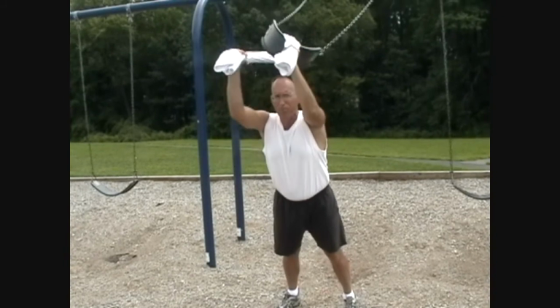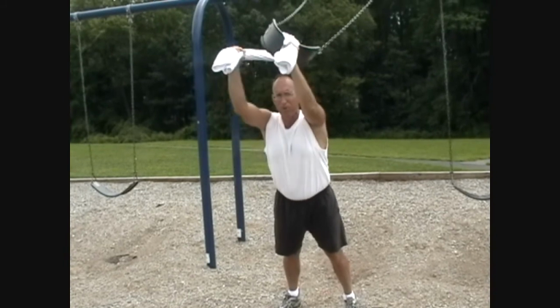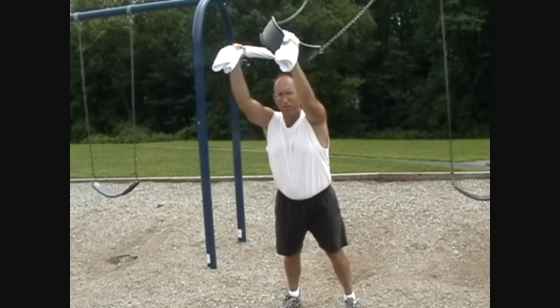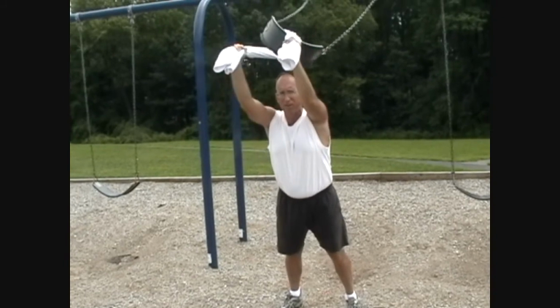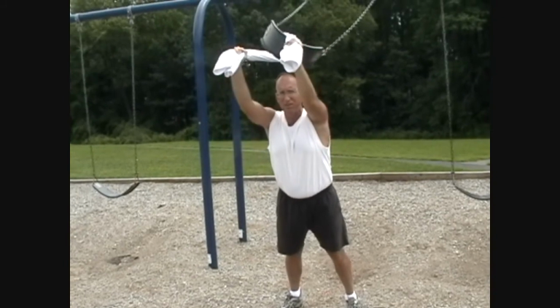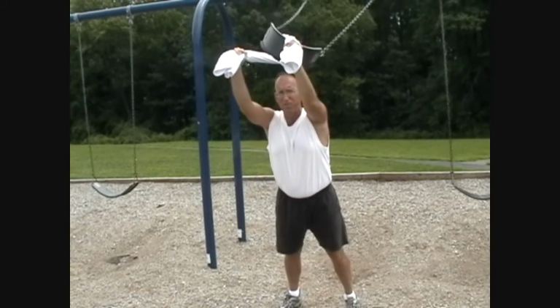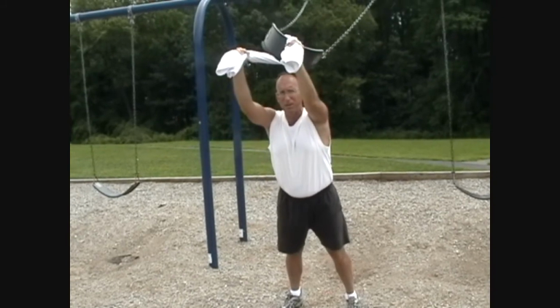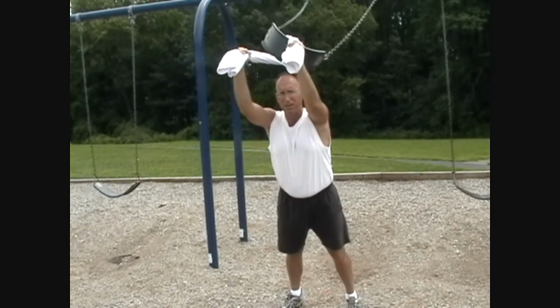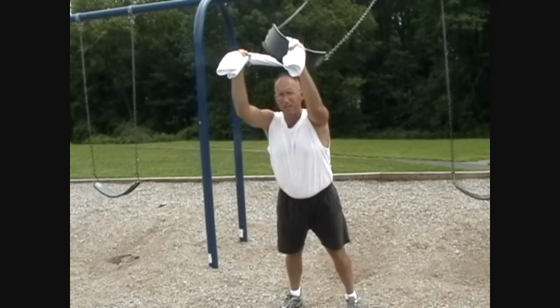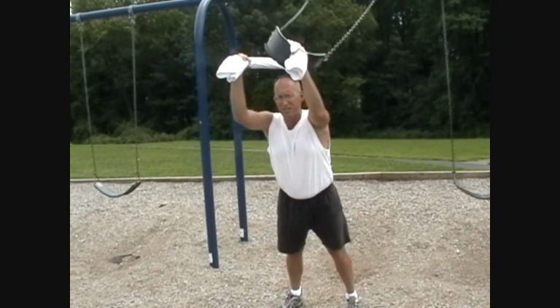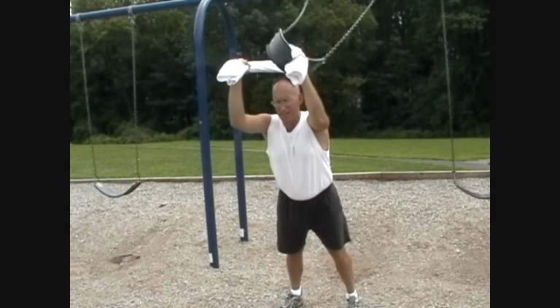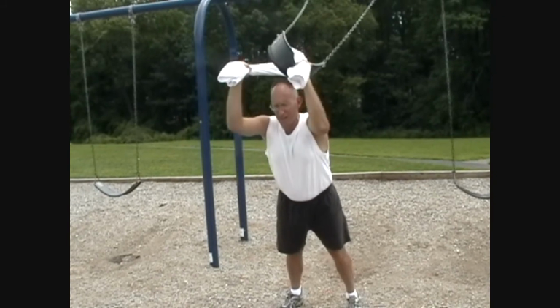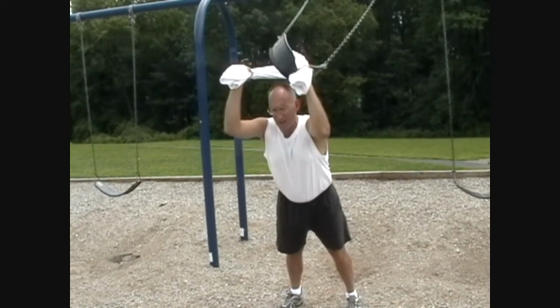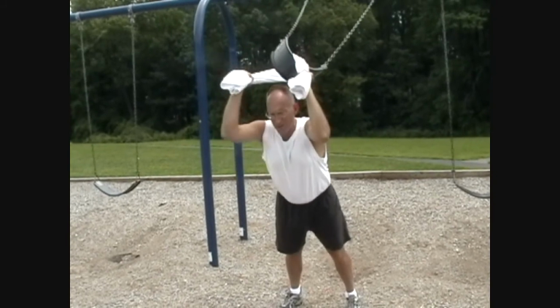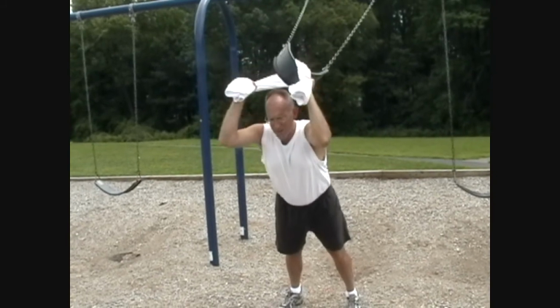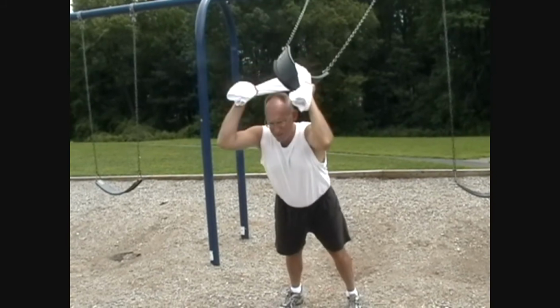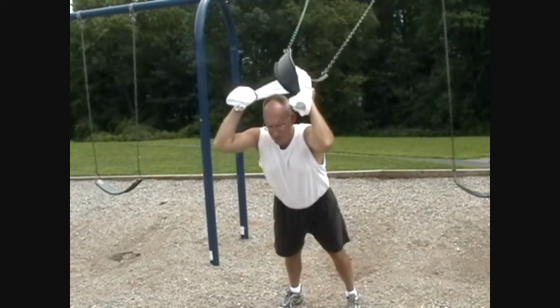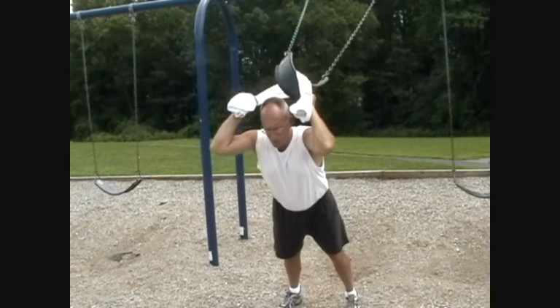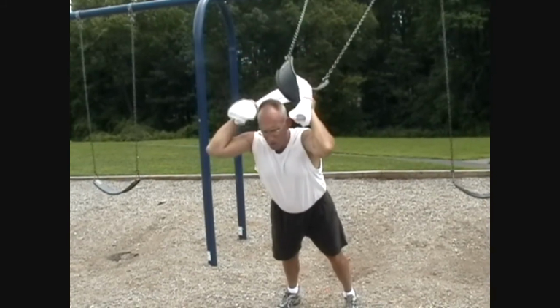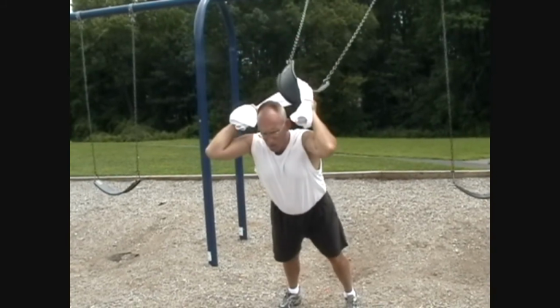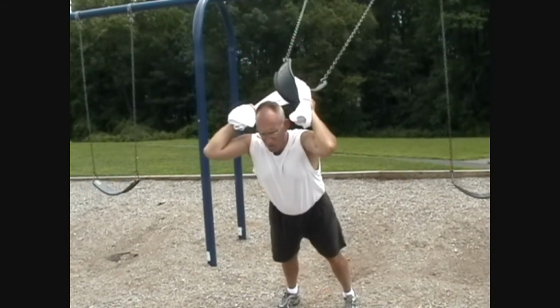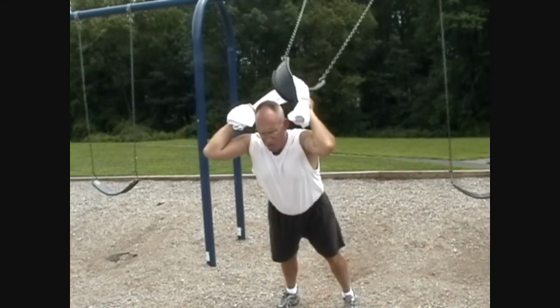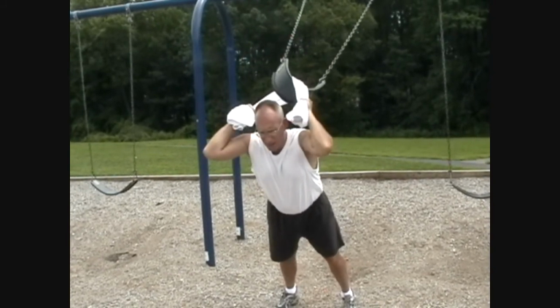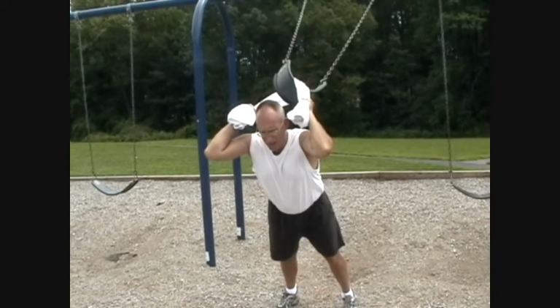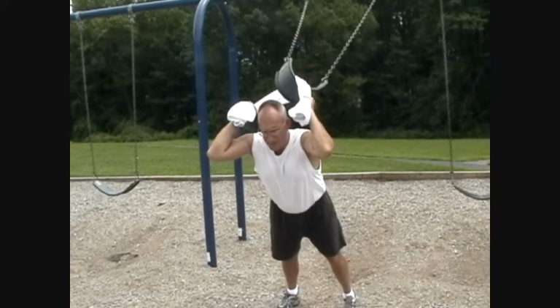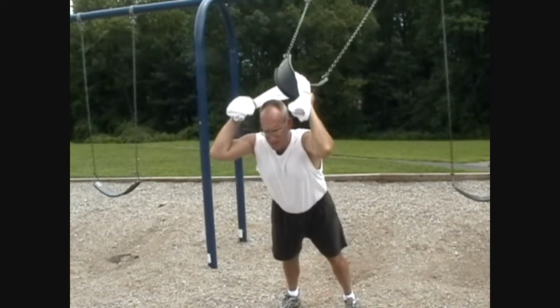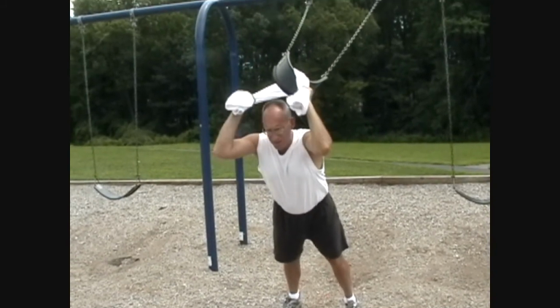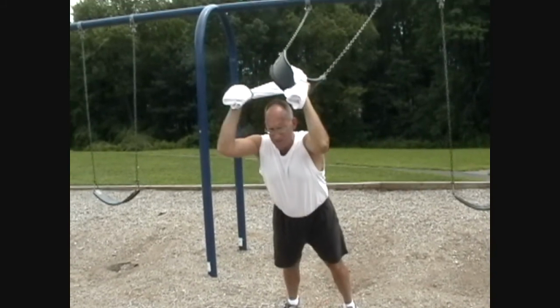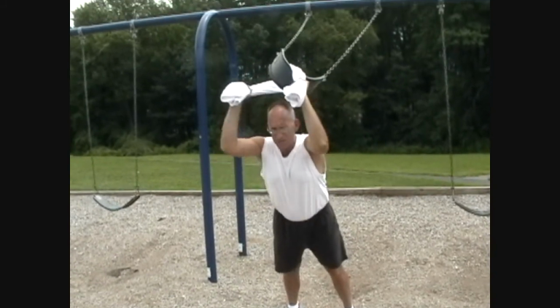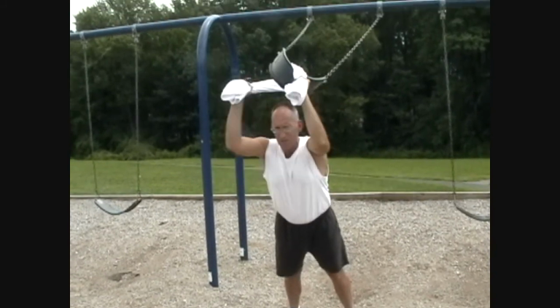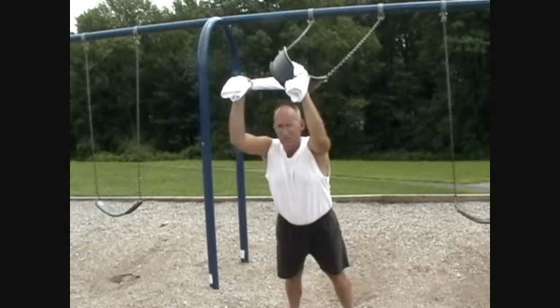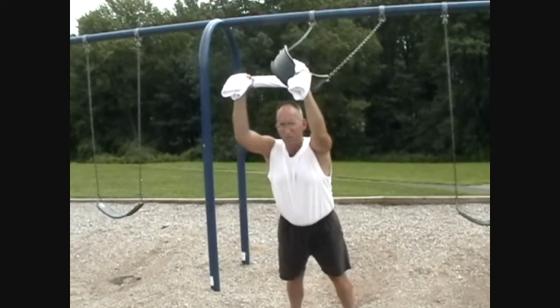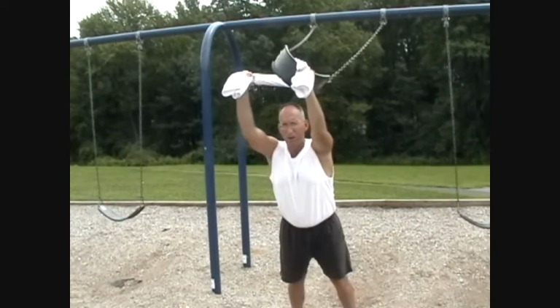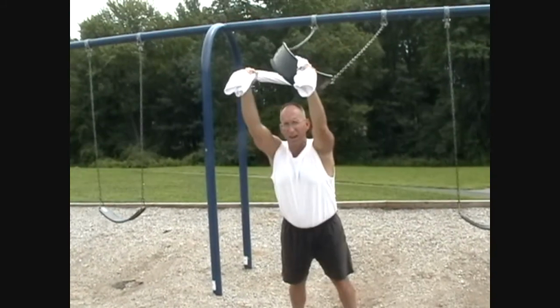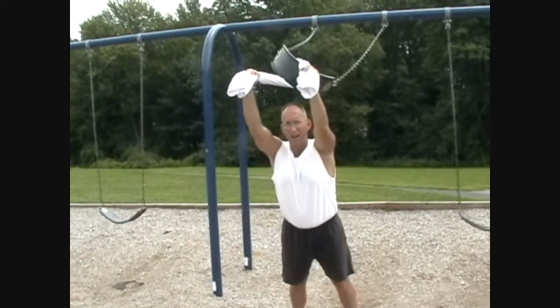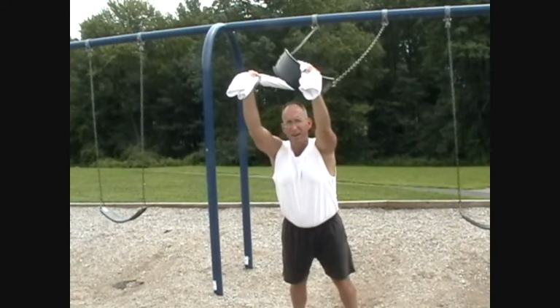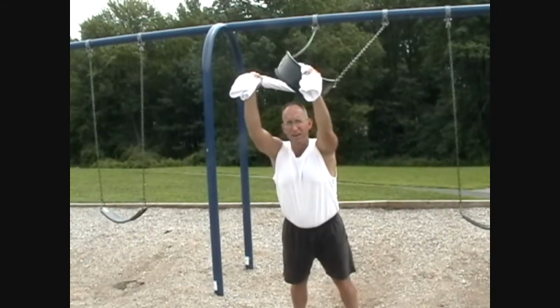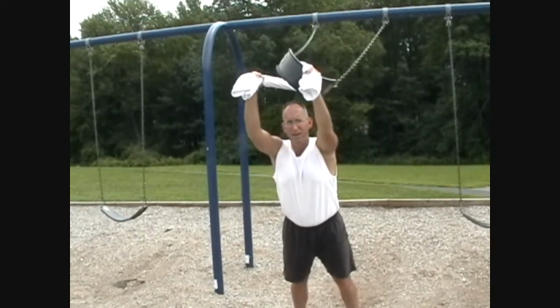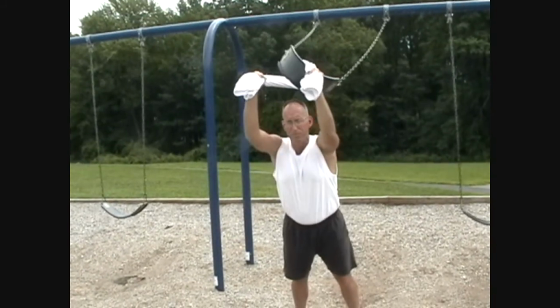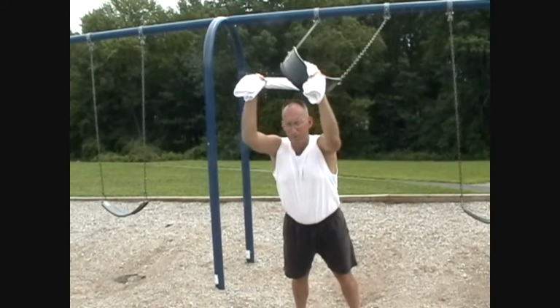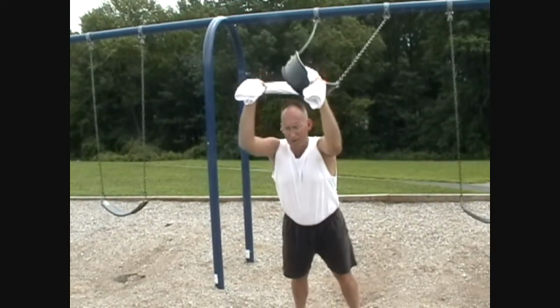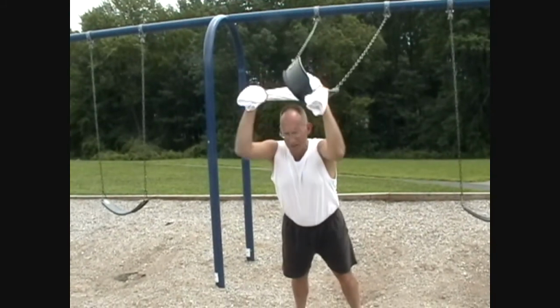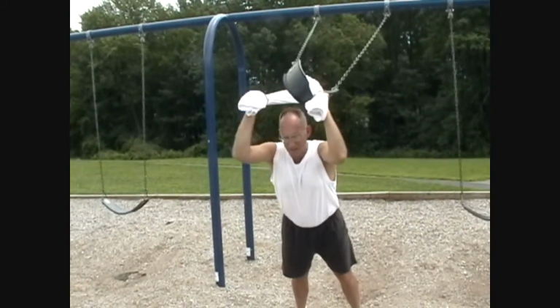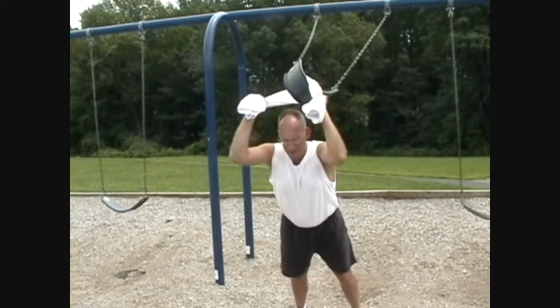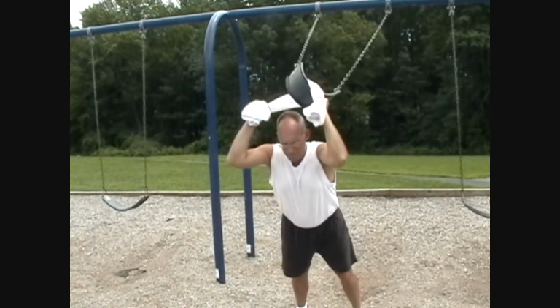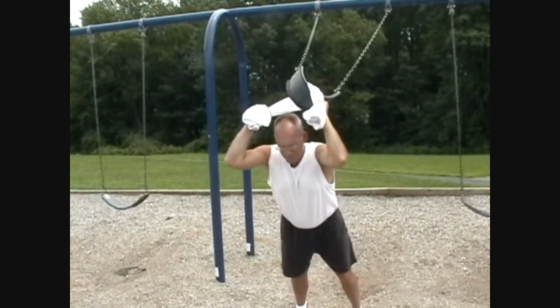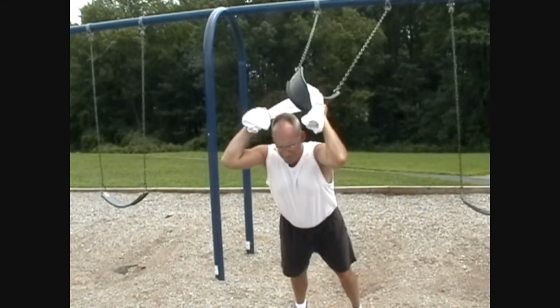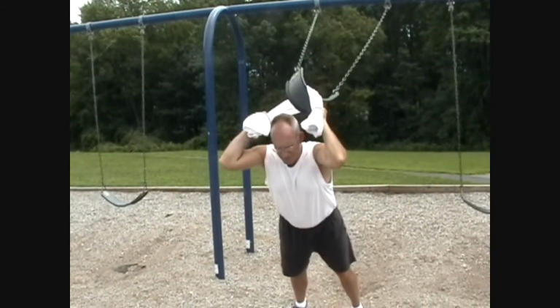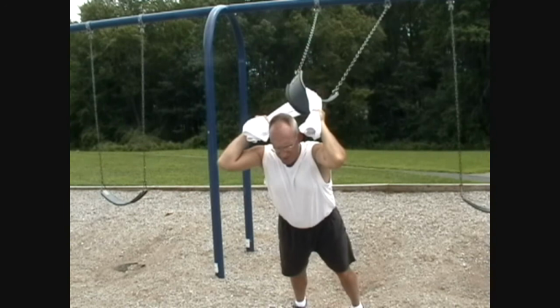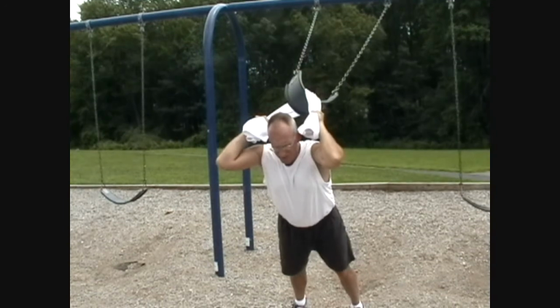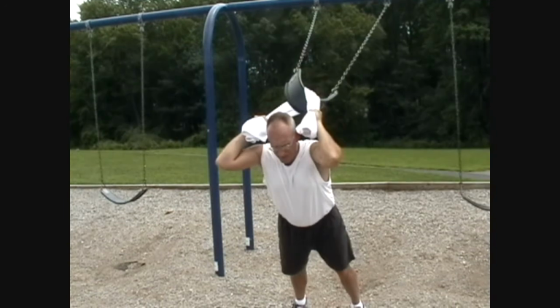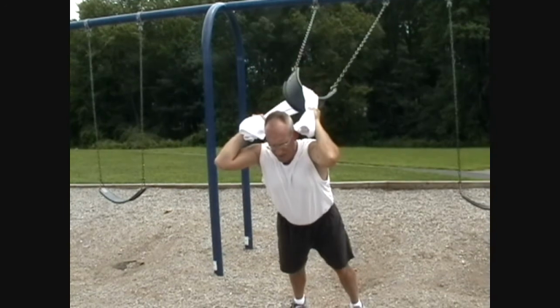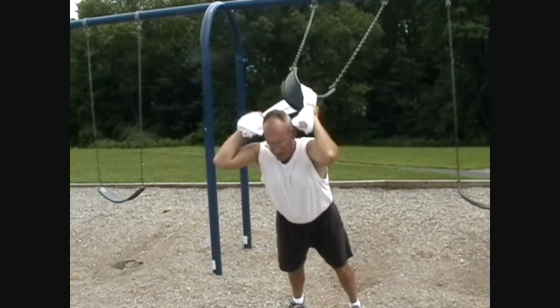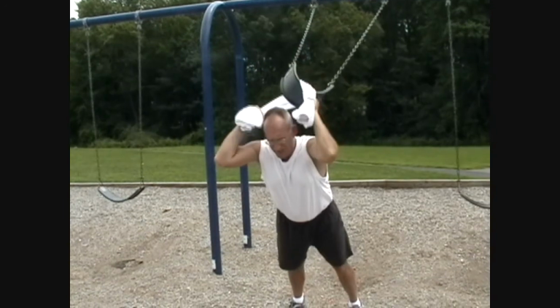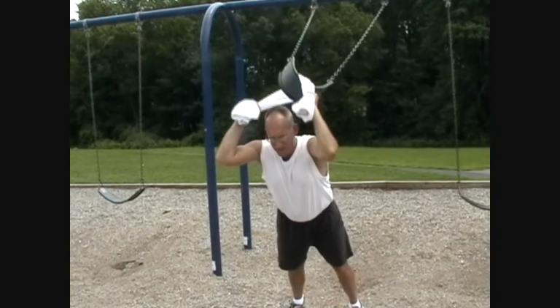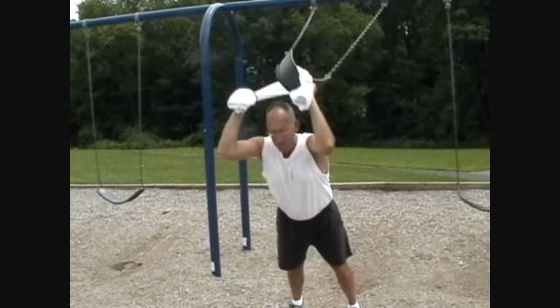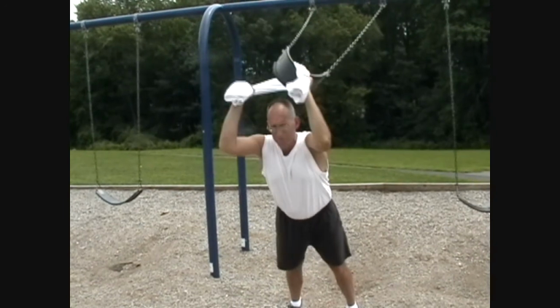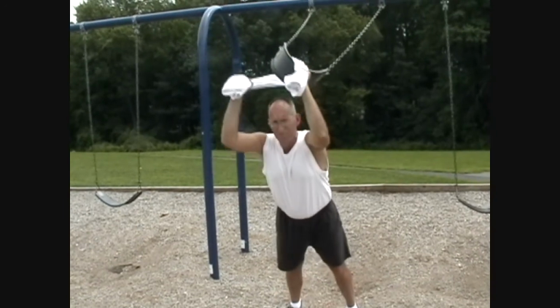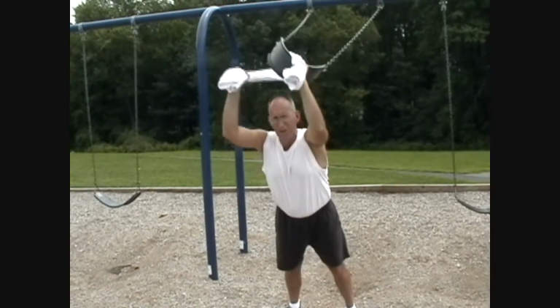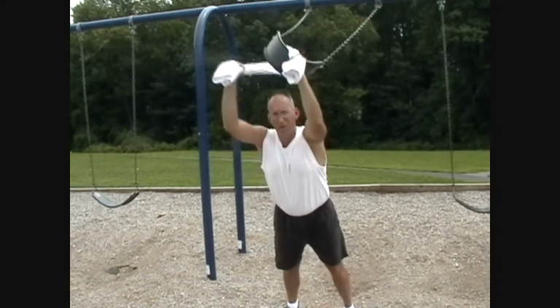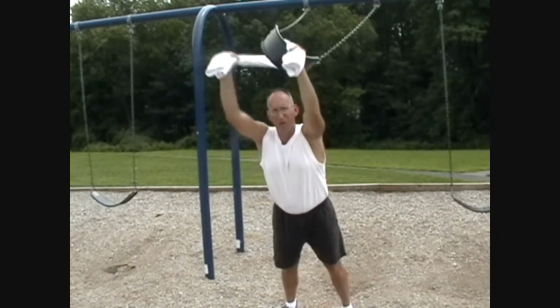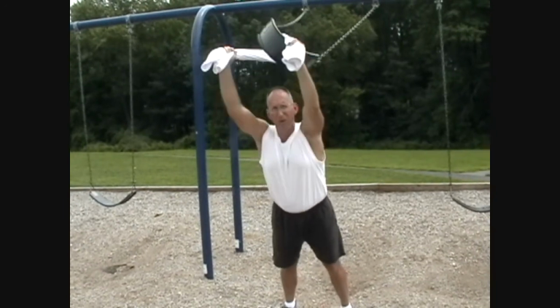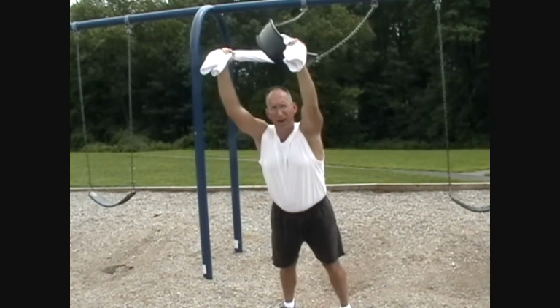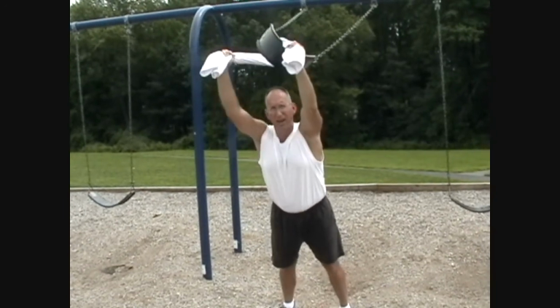Breathing typically is inhale in, exhale as it goes away. Breathe it in, blow it away.